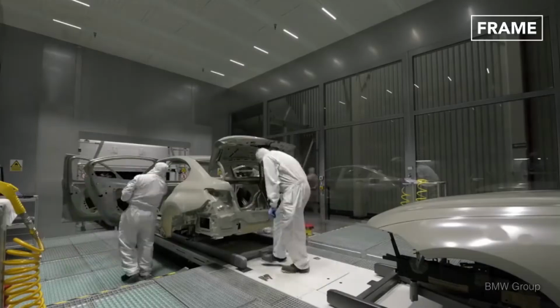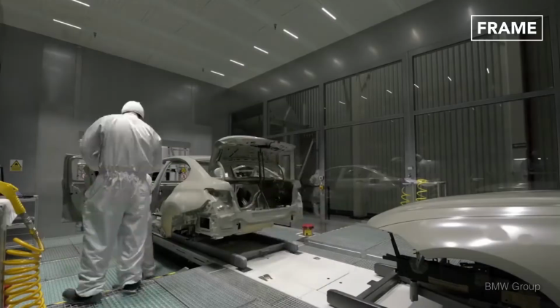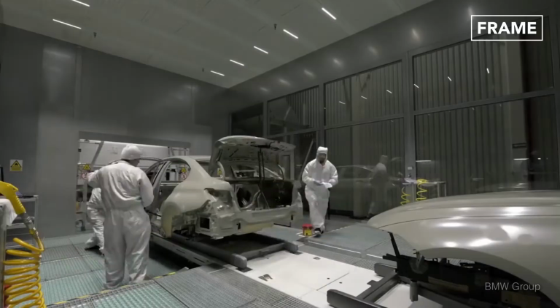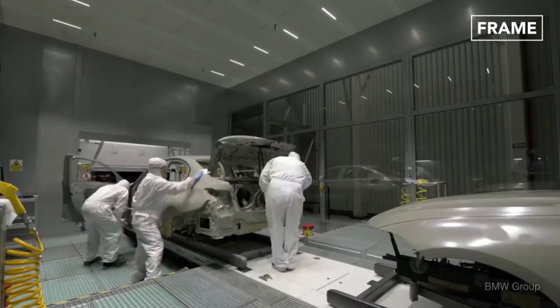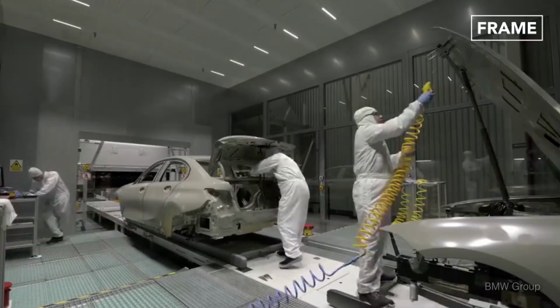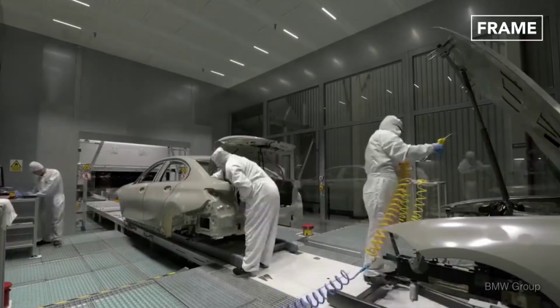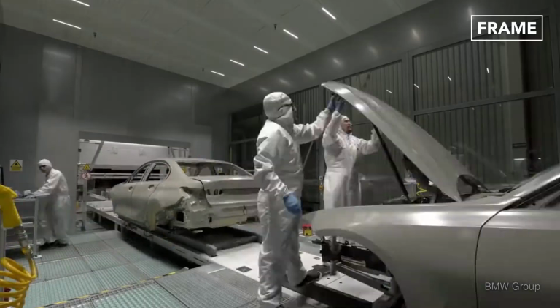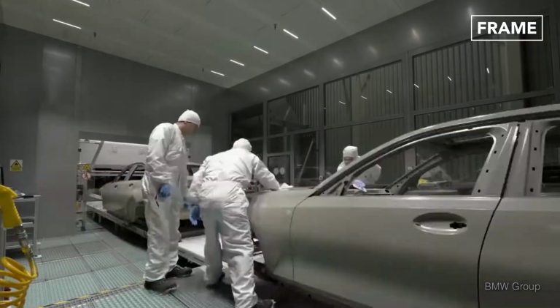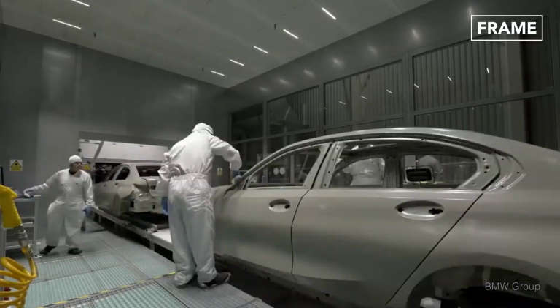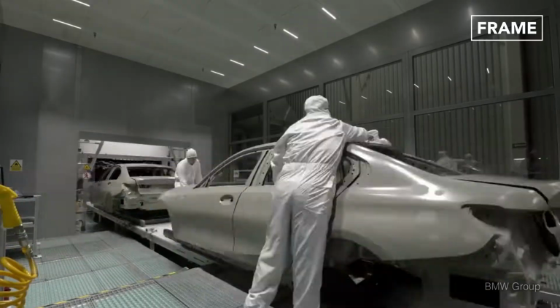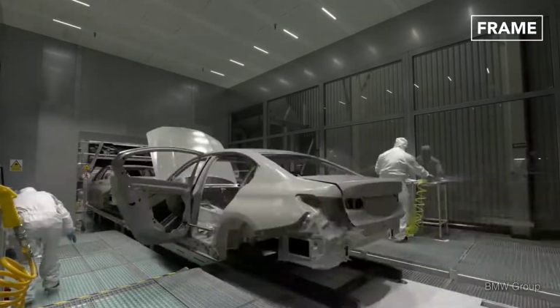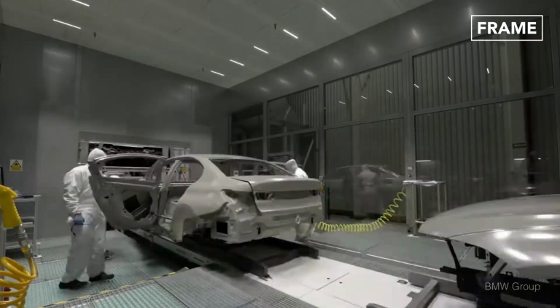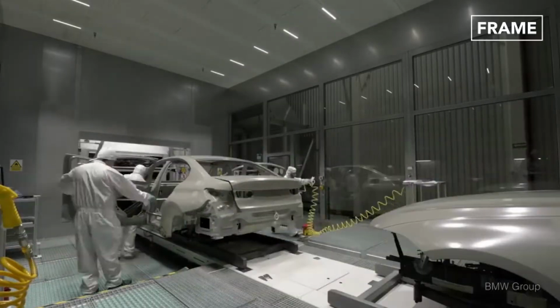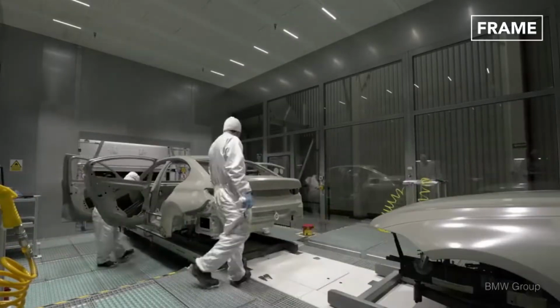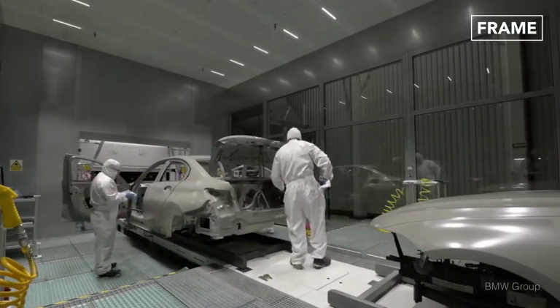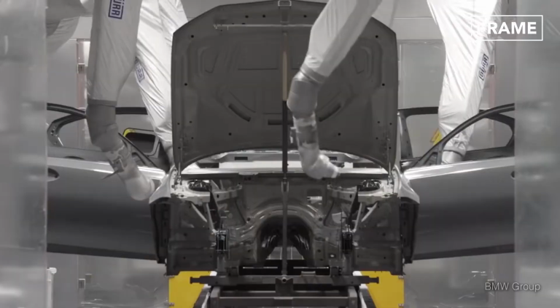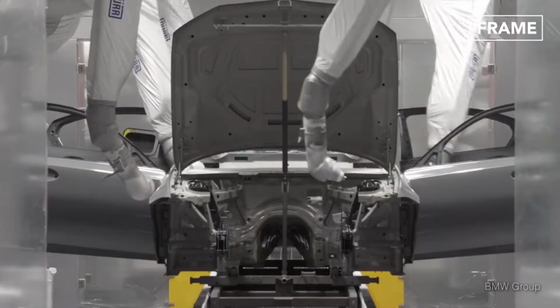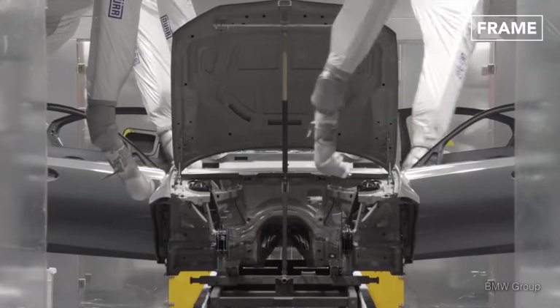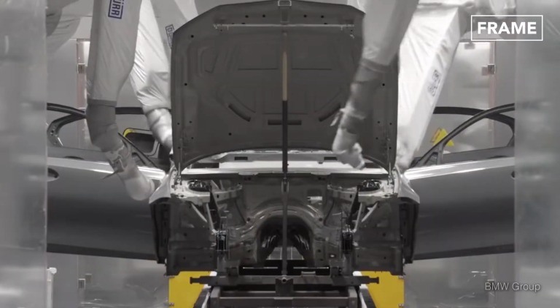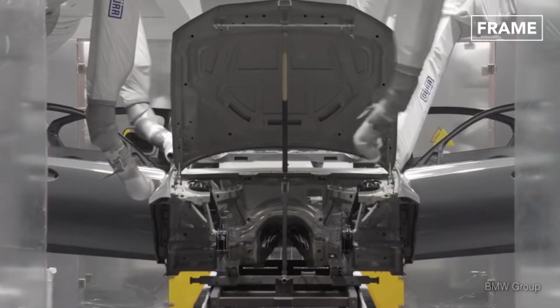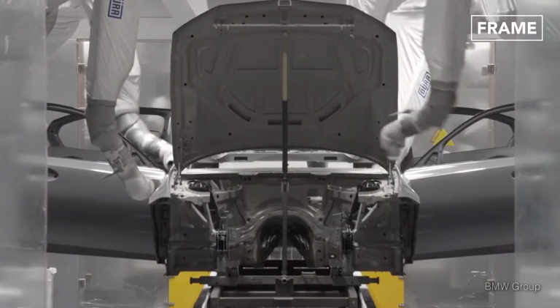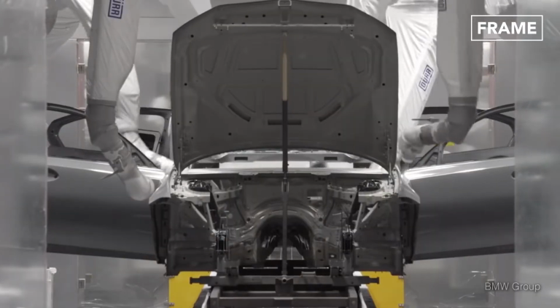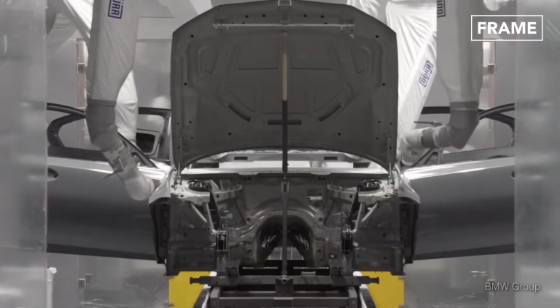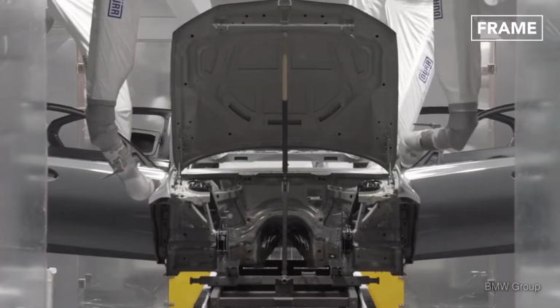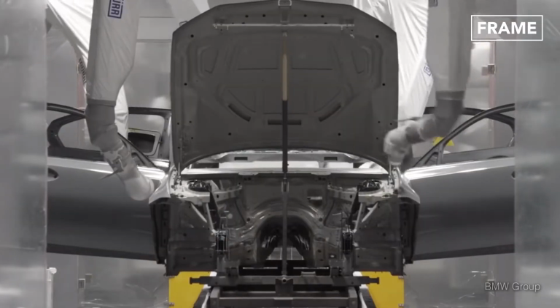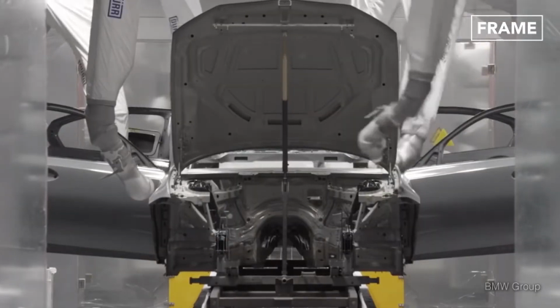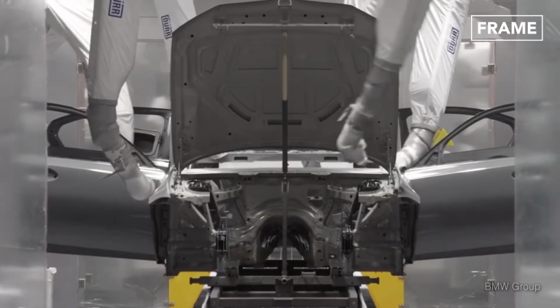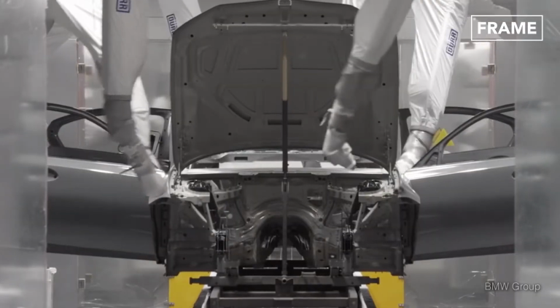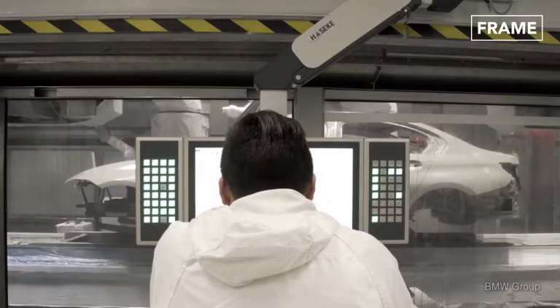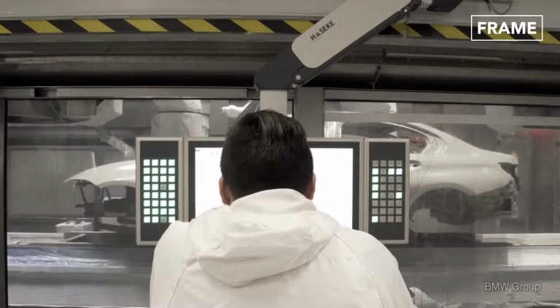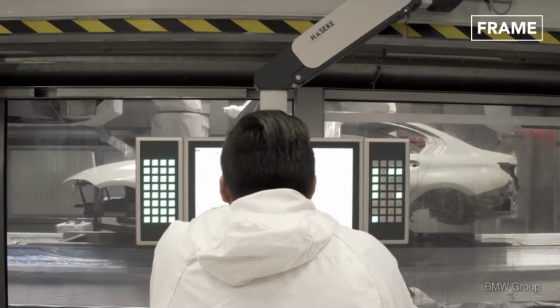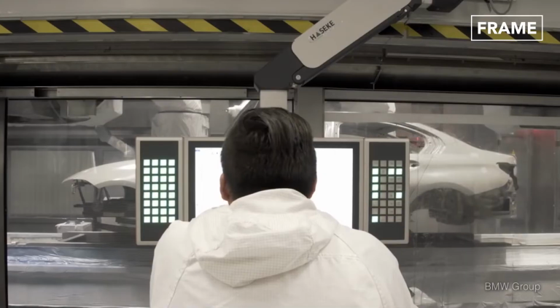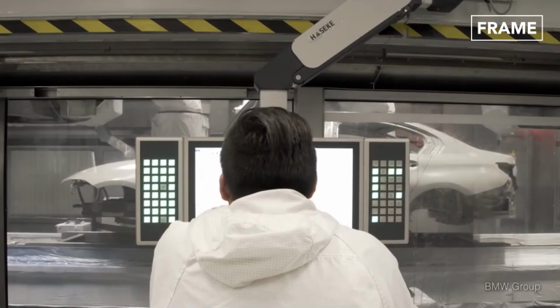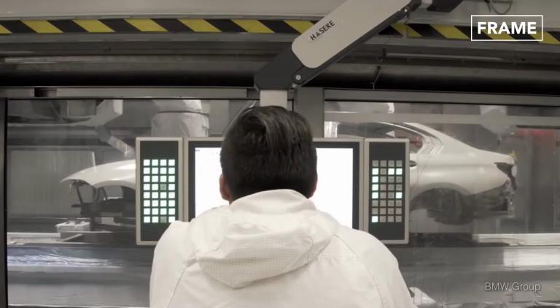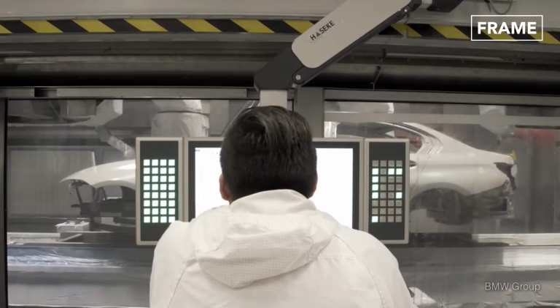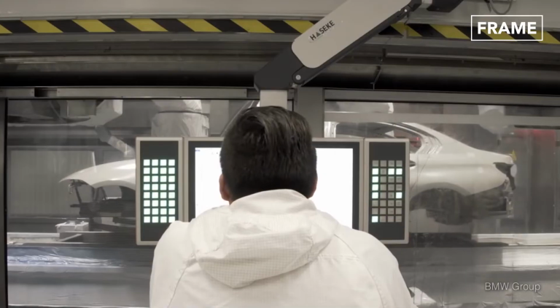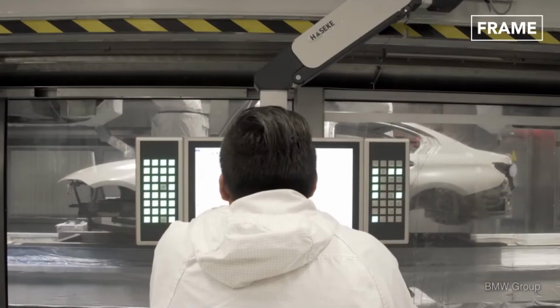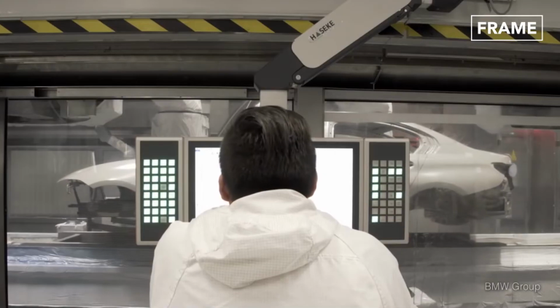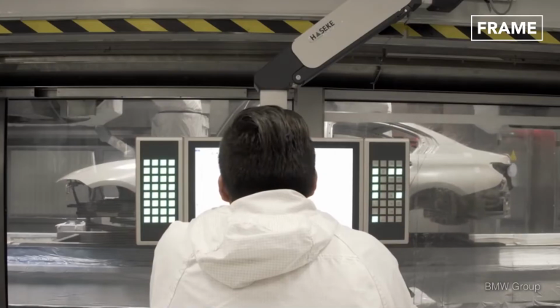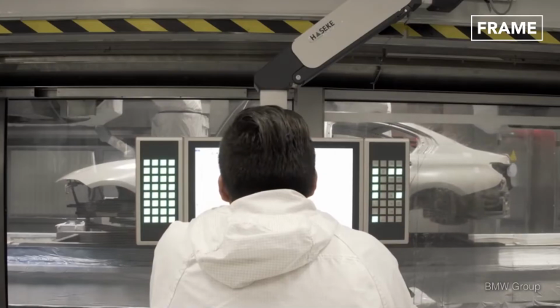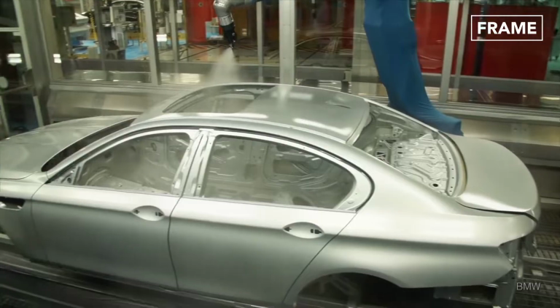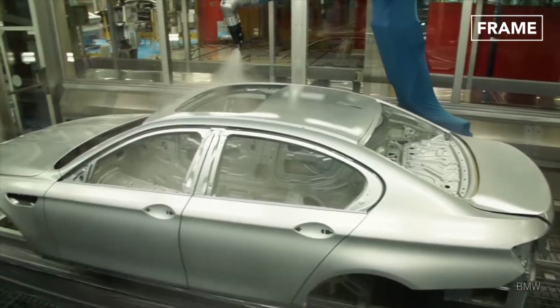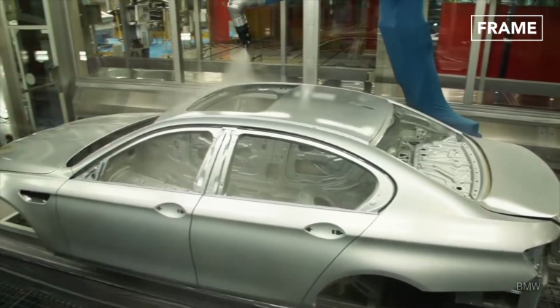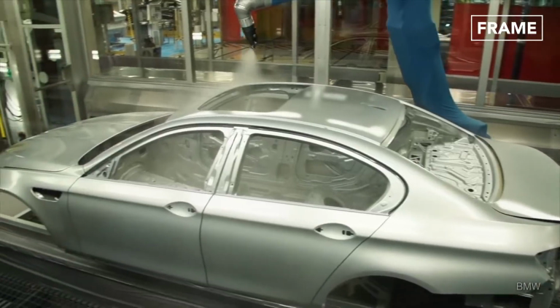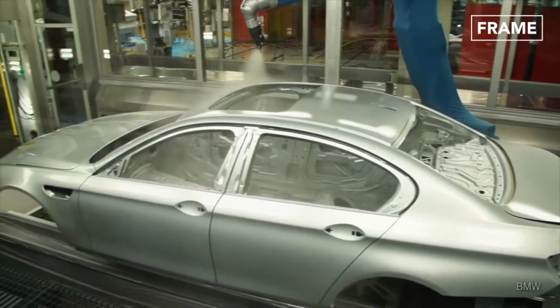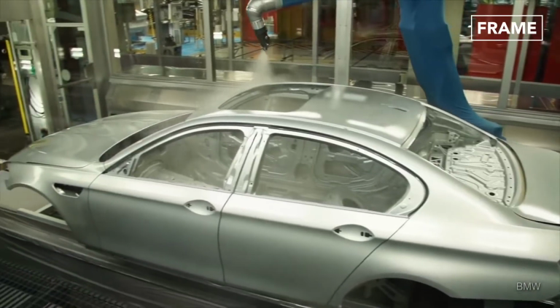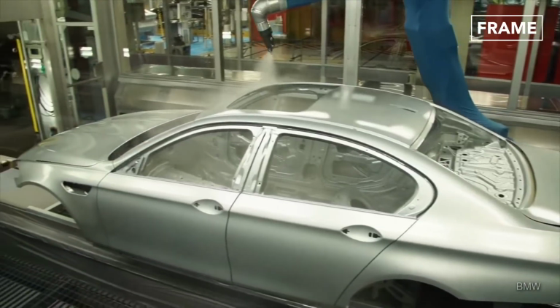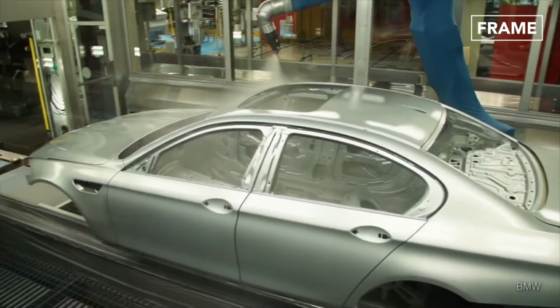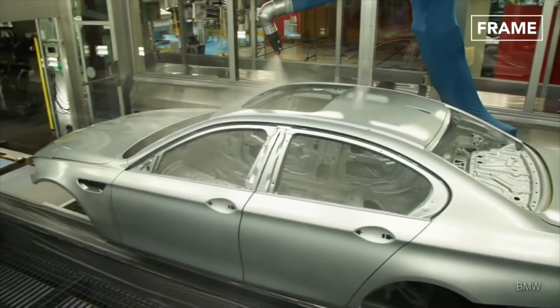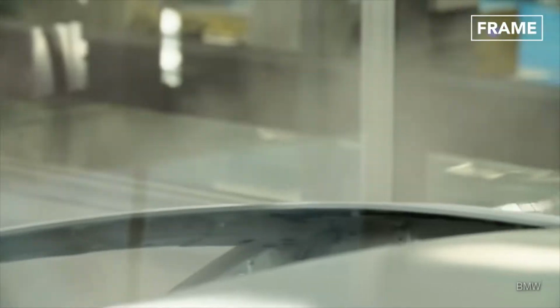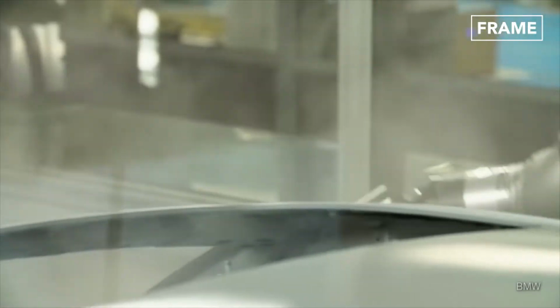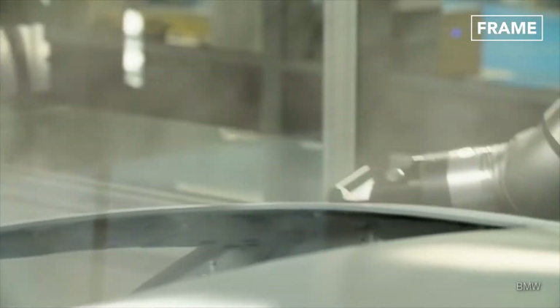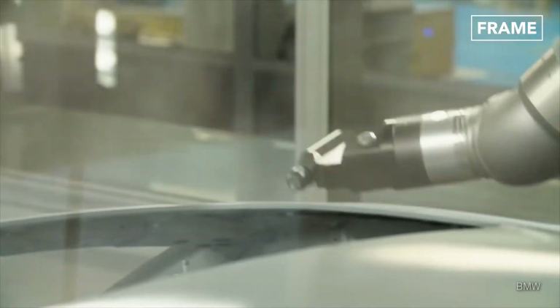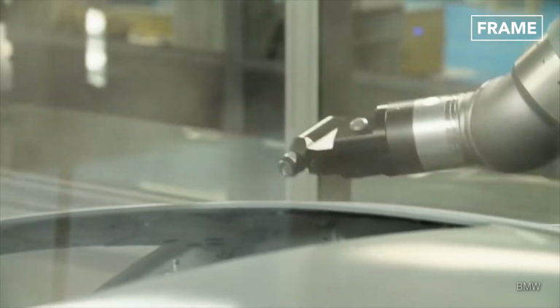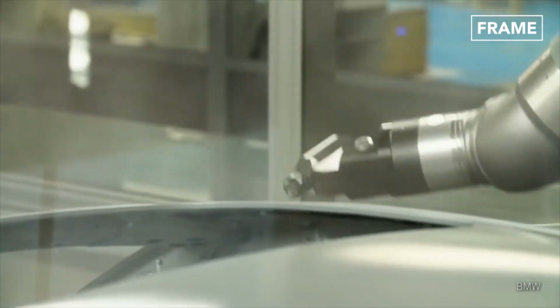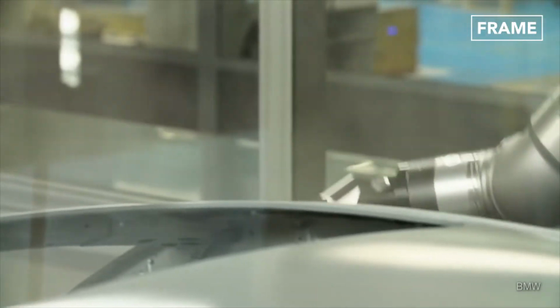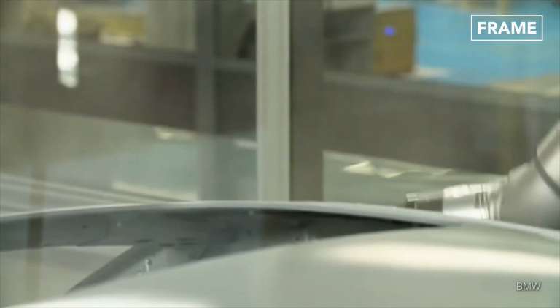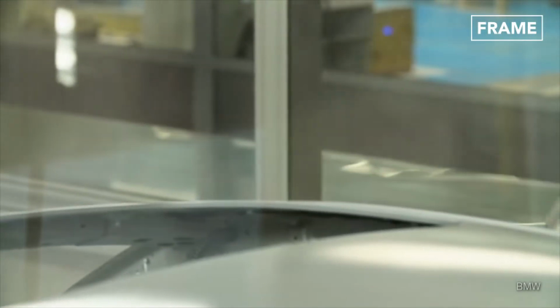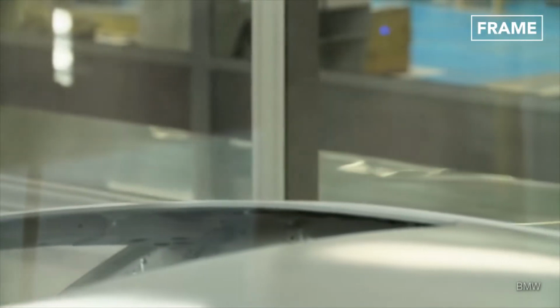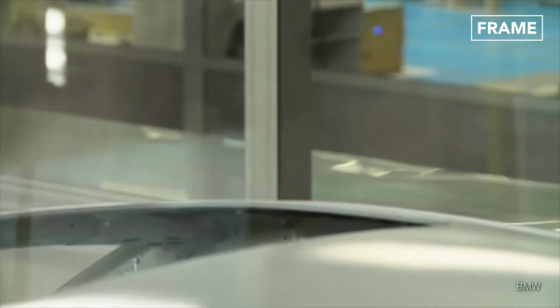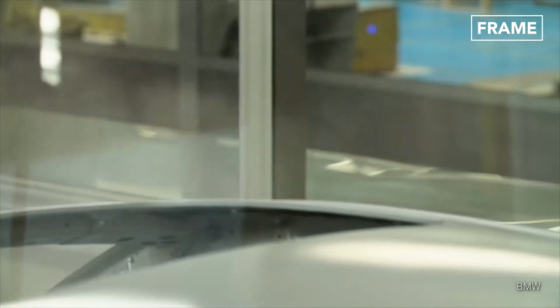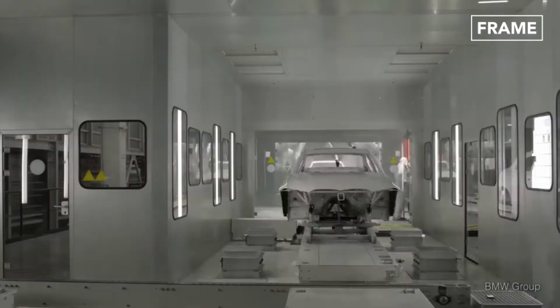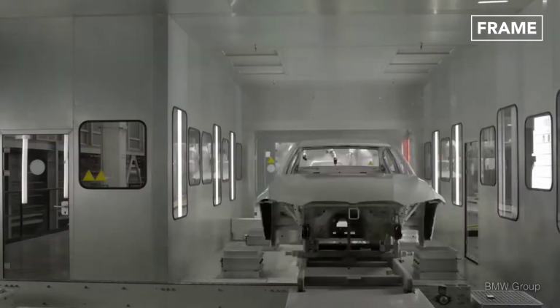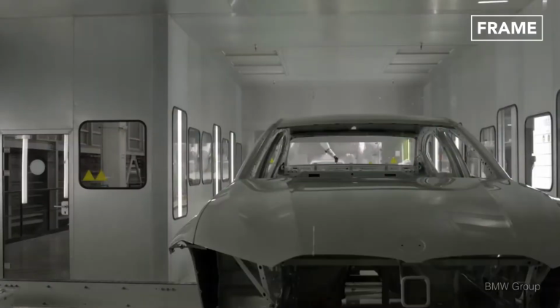Polyvinyl chloride is then applied to the body's seams to ensure they are watertight before robots spray the car to give it its final color.